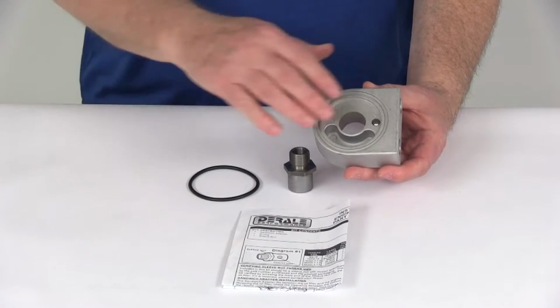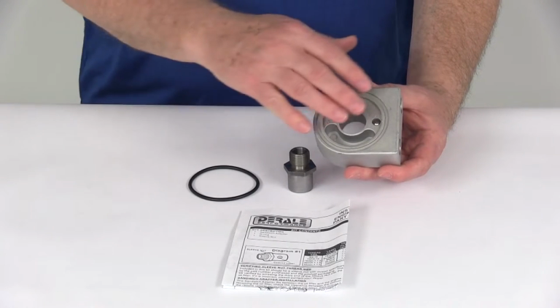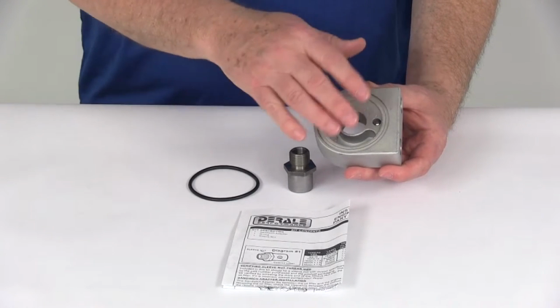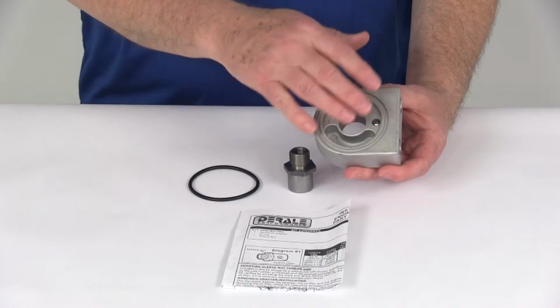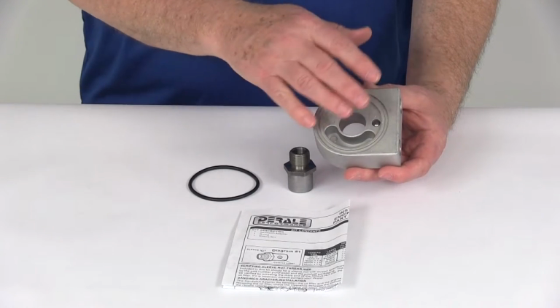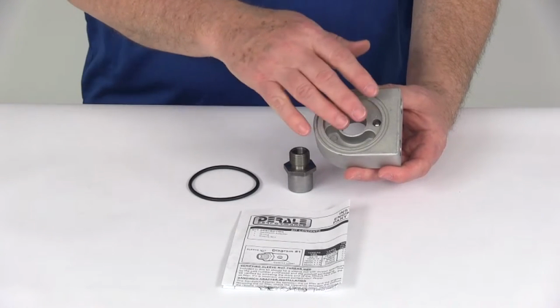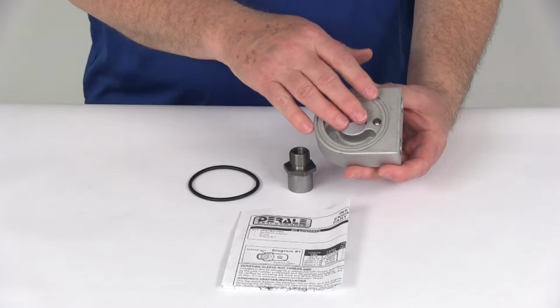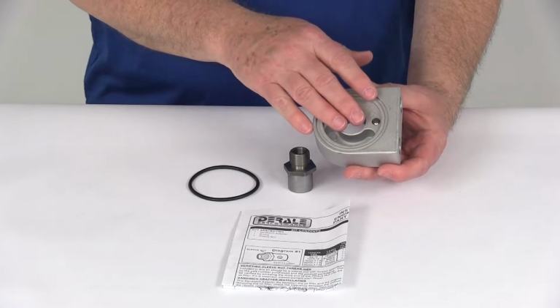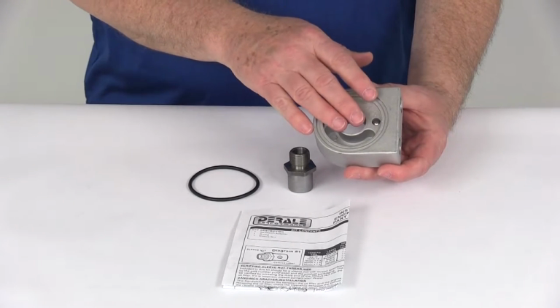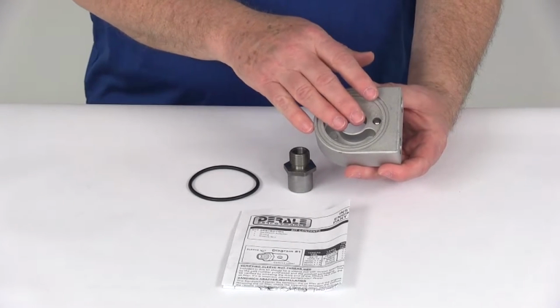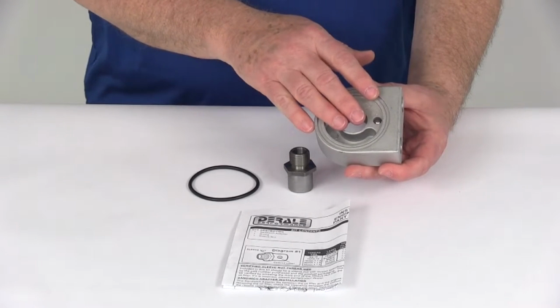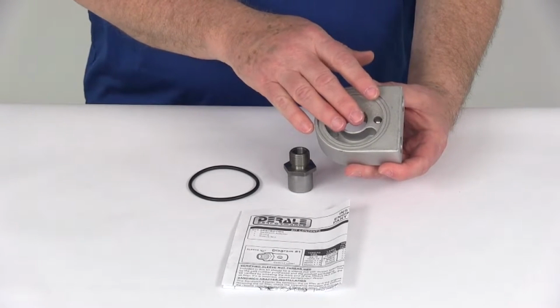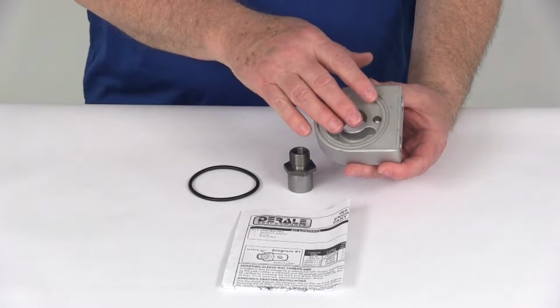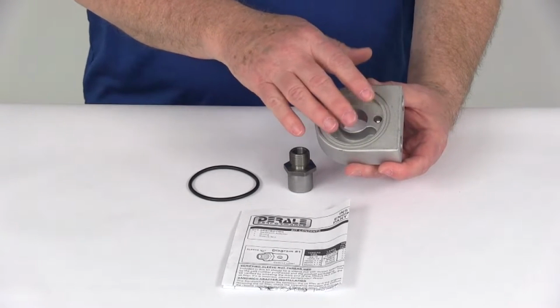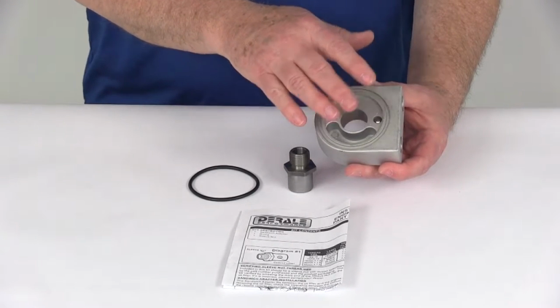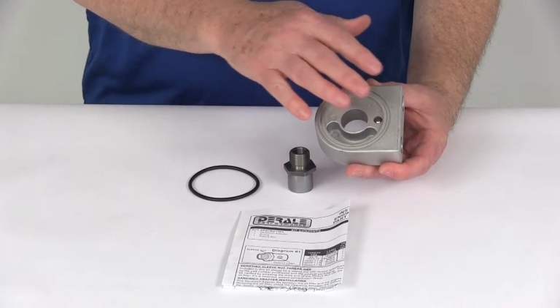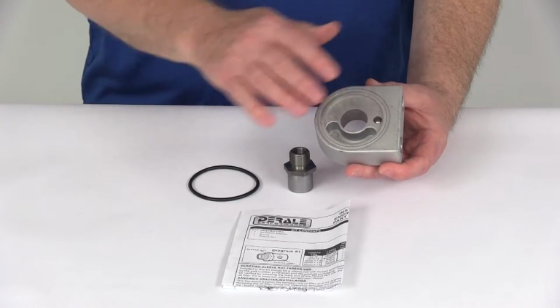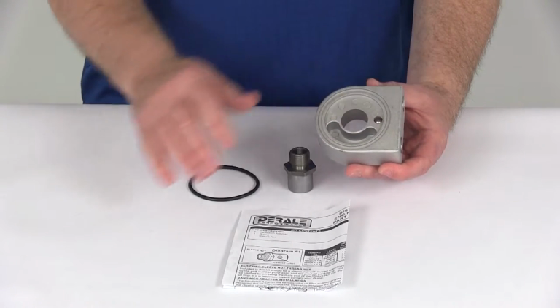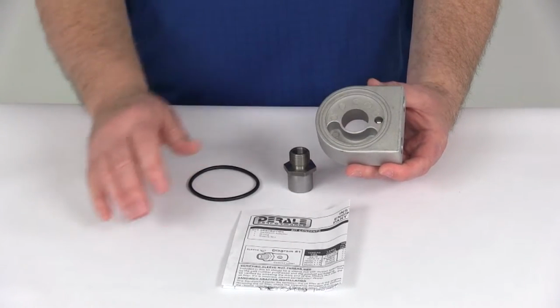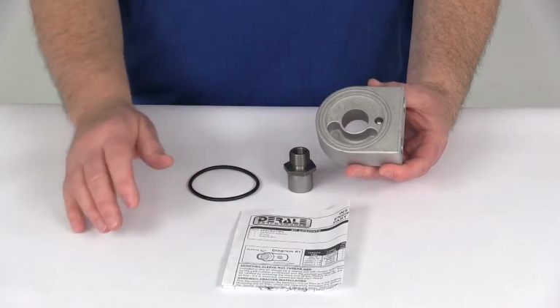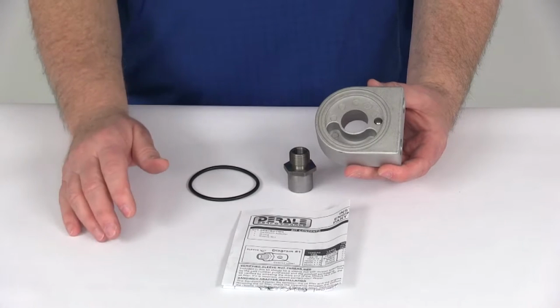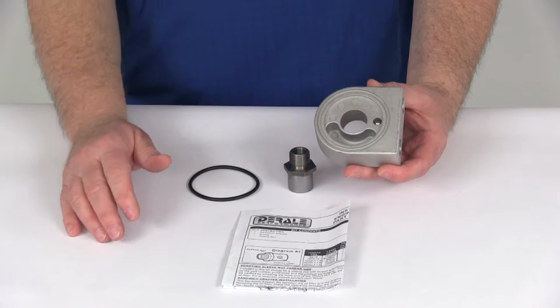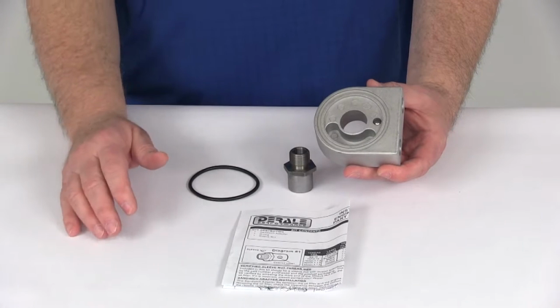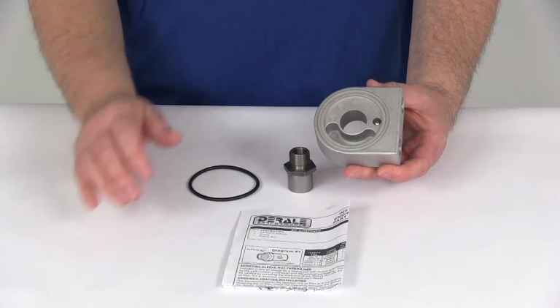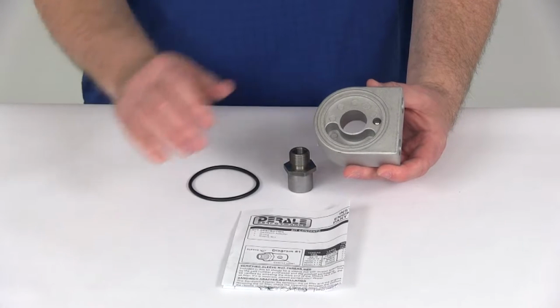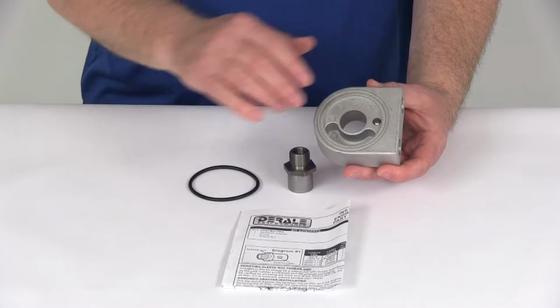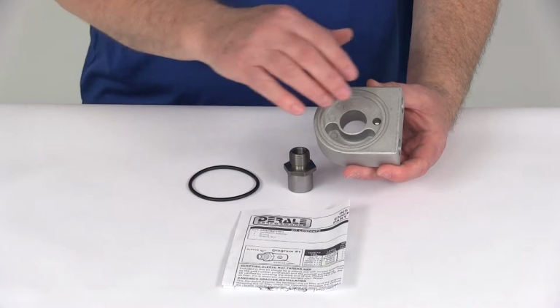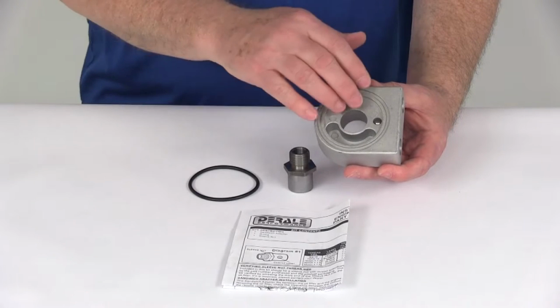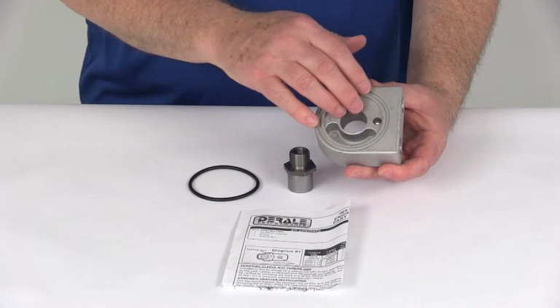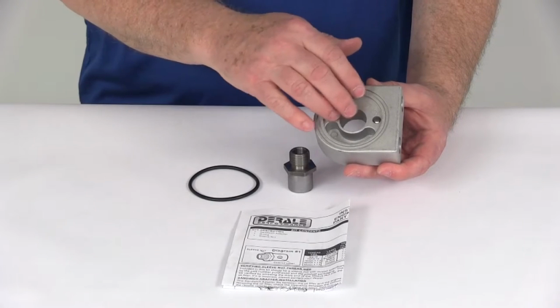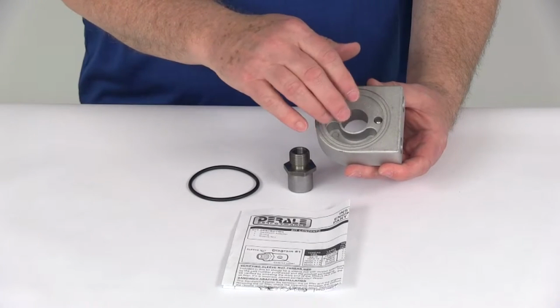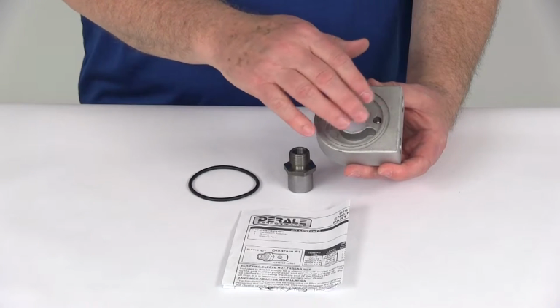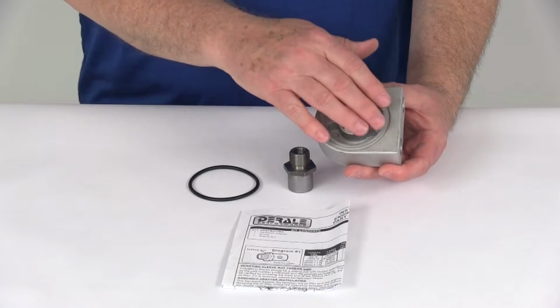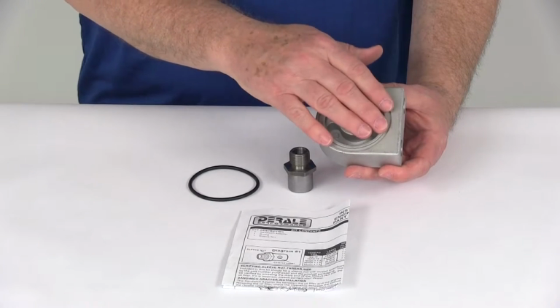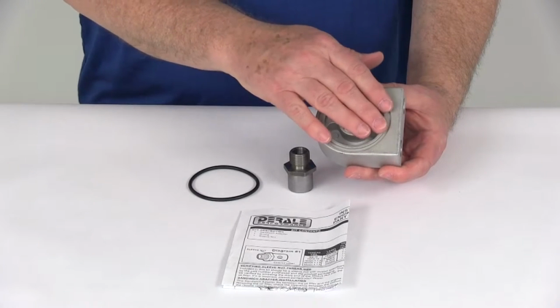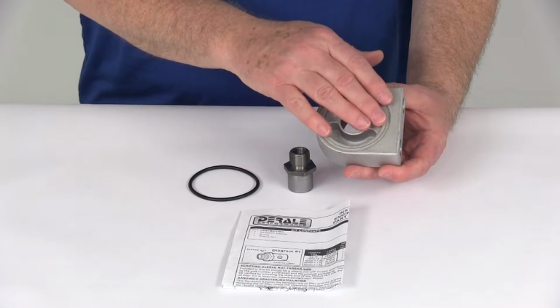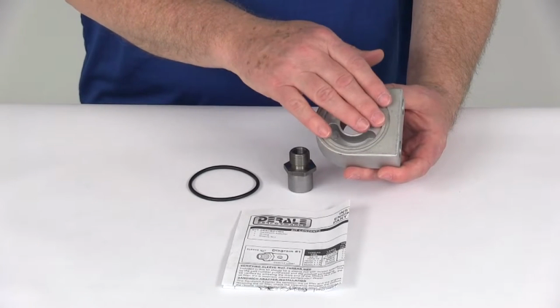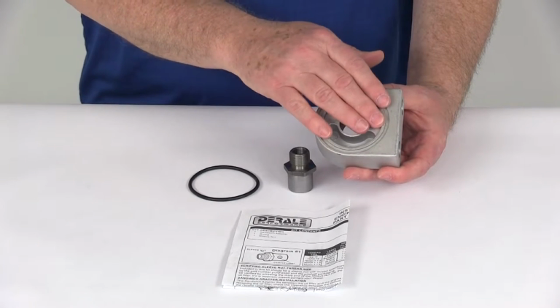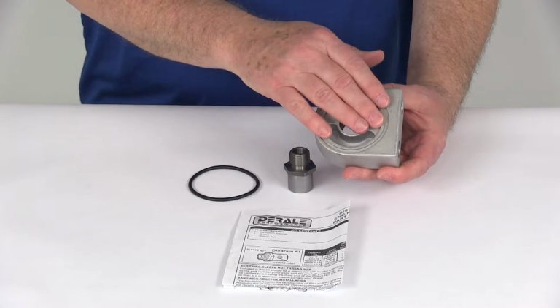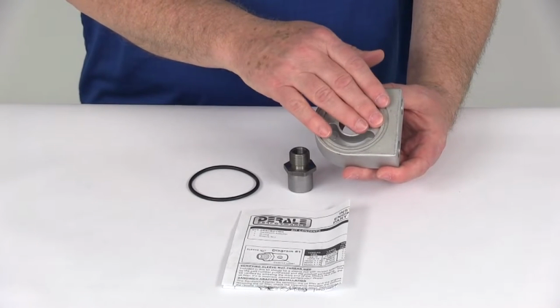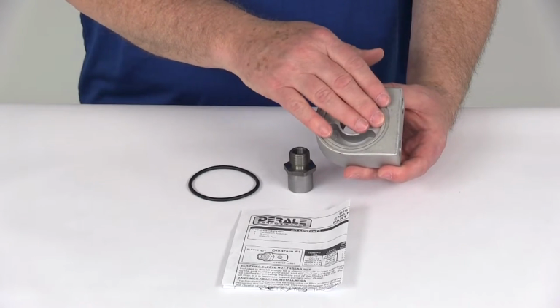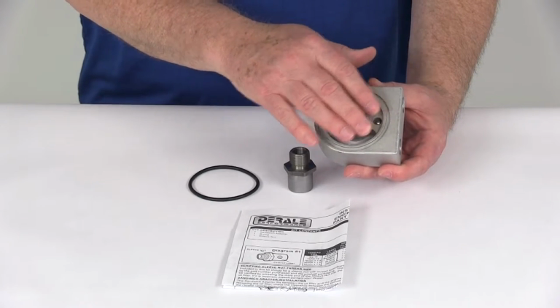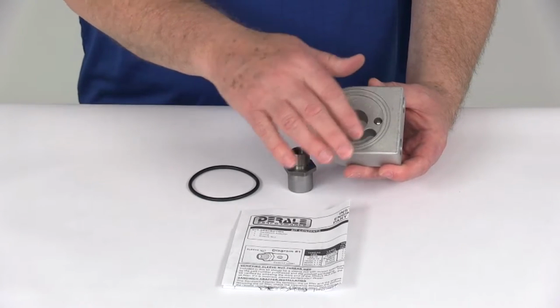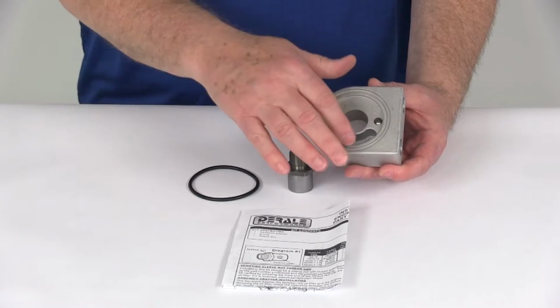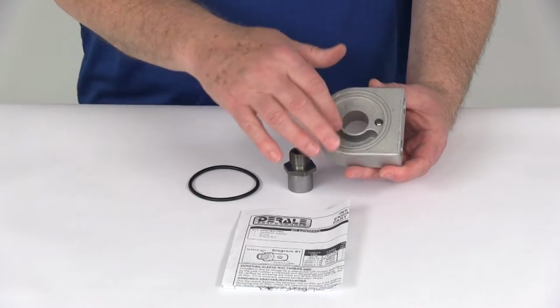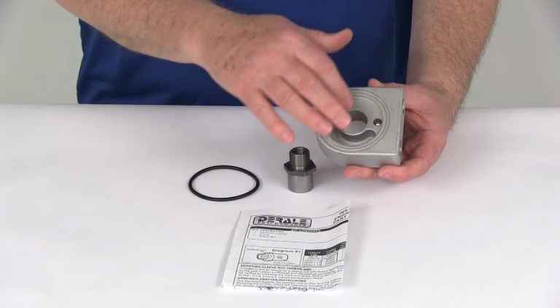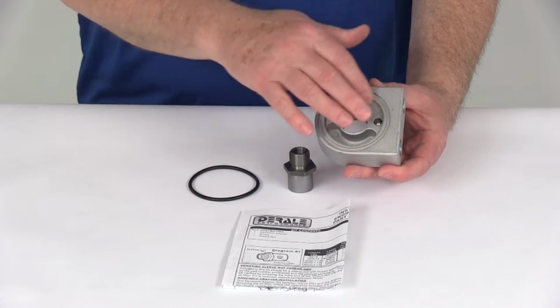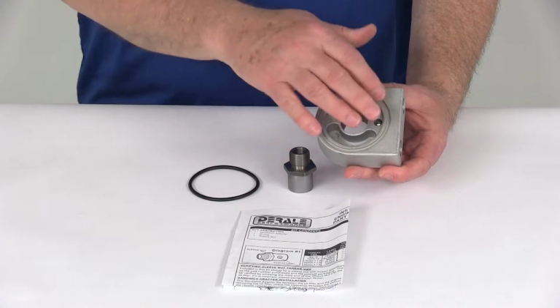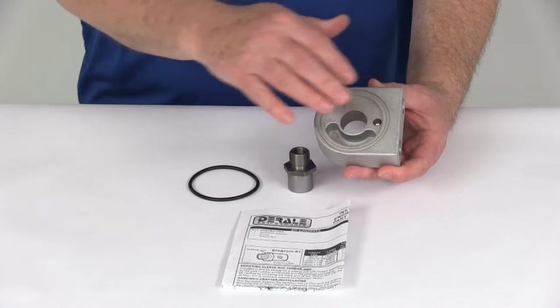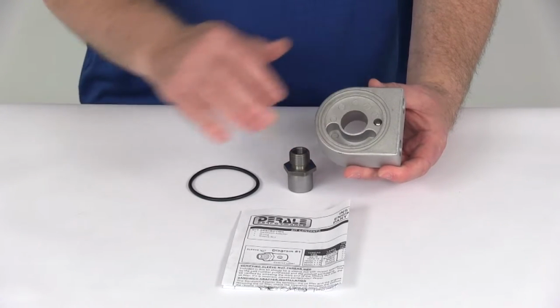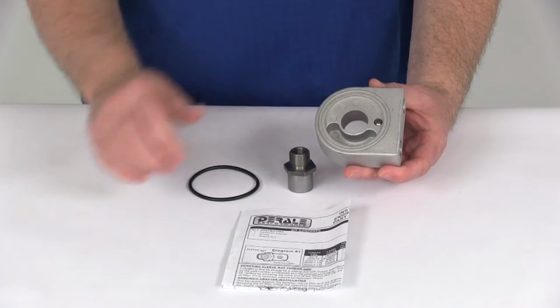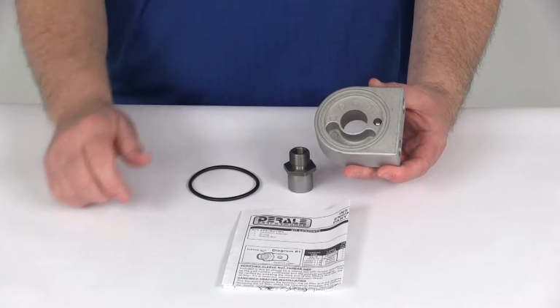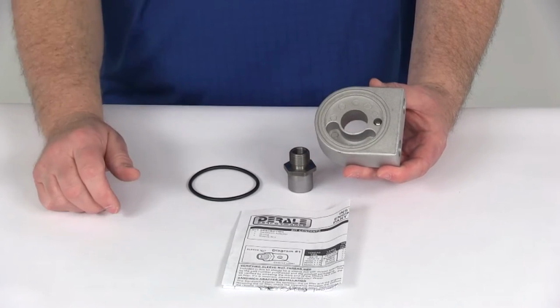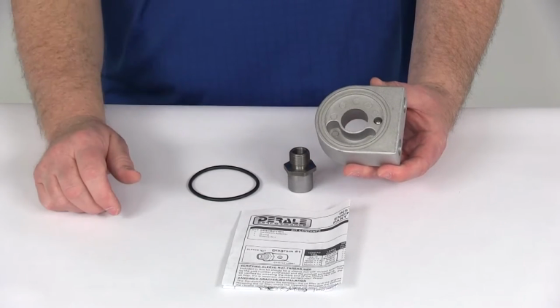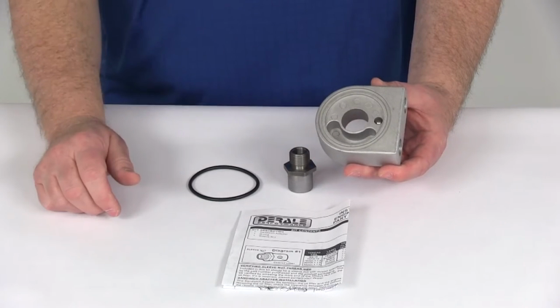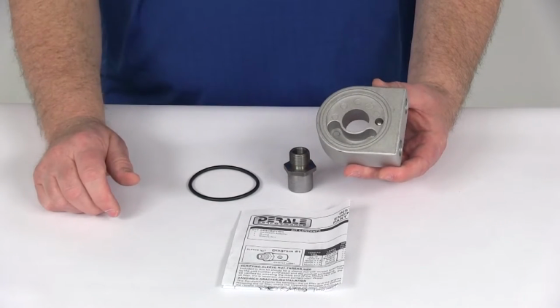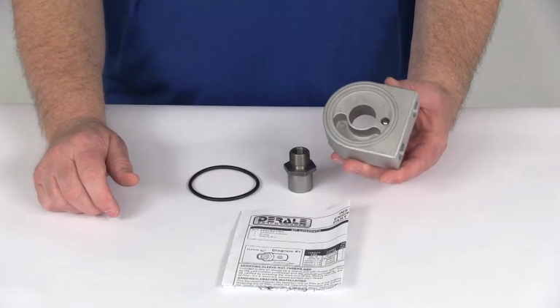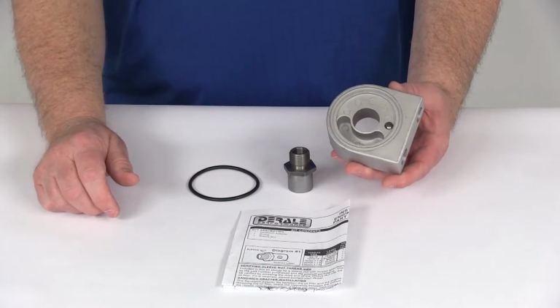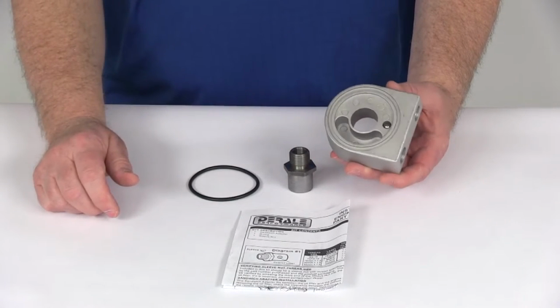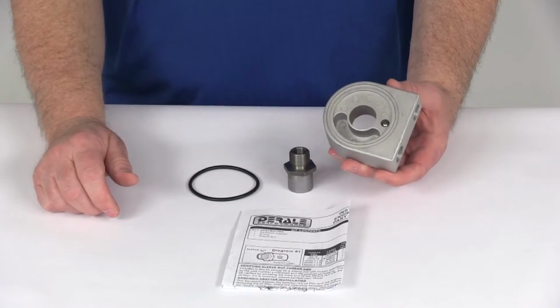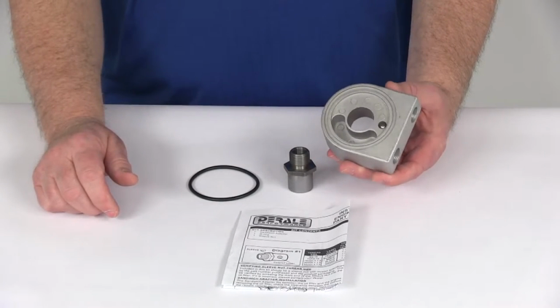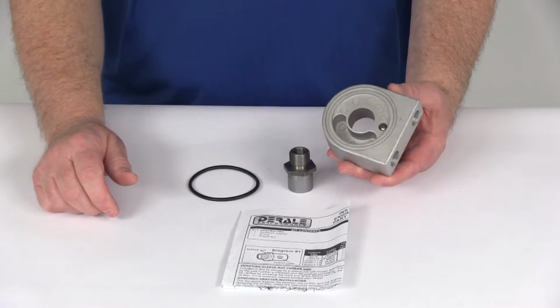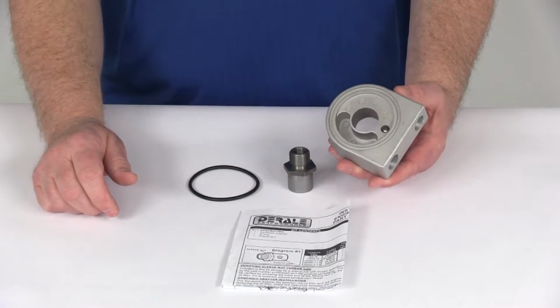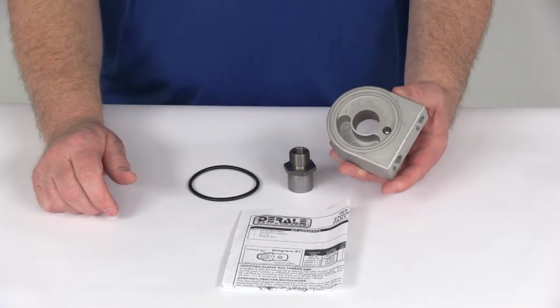Once your oil heats up it thins out, and when it's thinner that relief valve will close, then it allows the oil to flow through the filter.